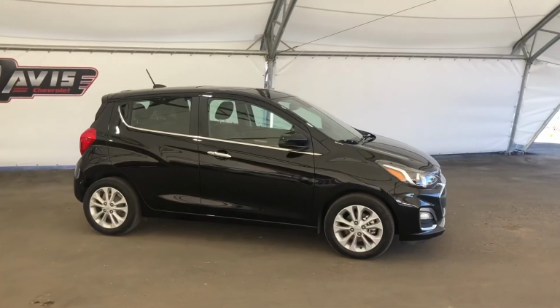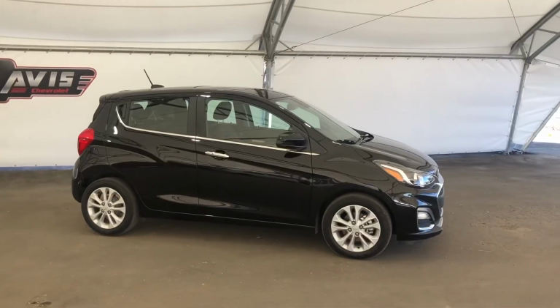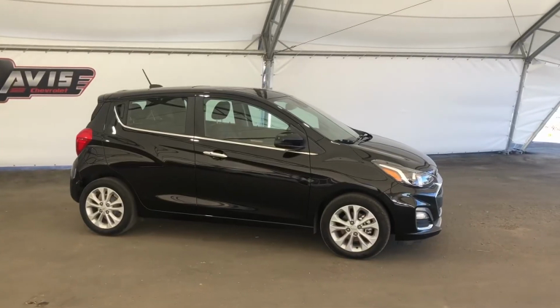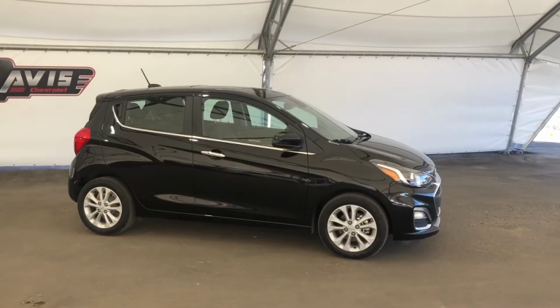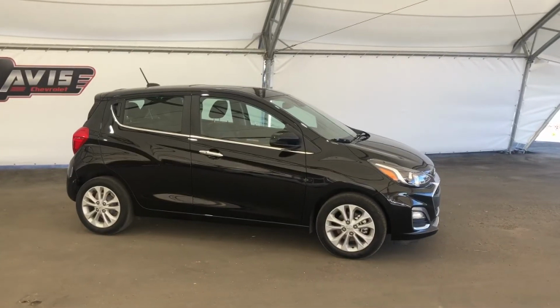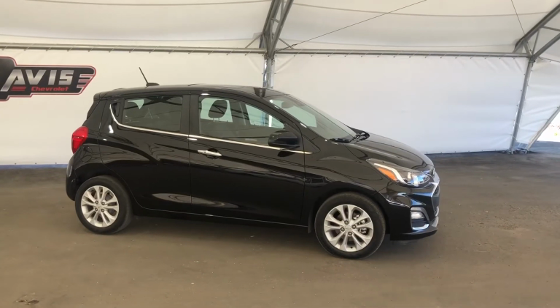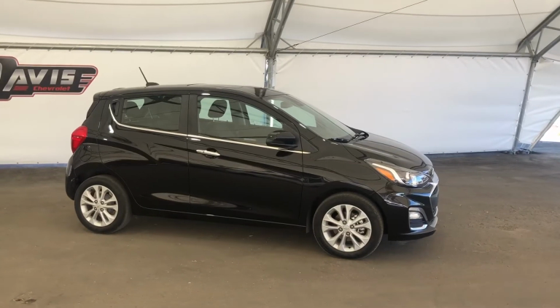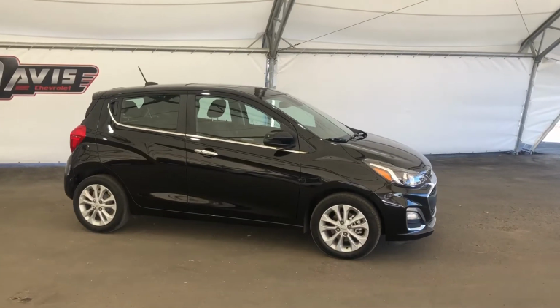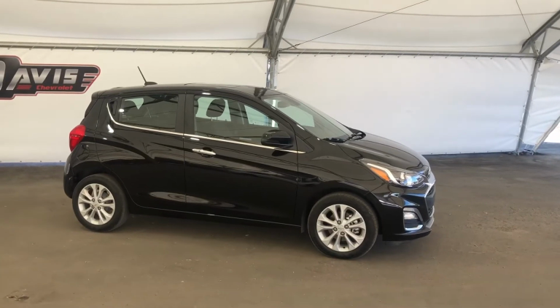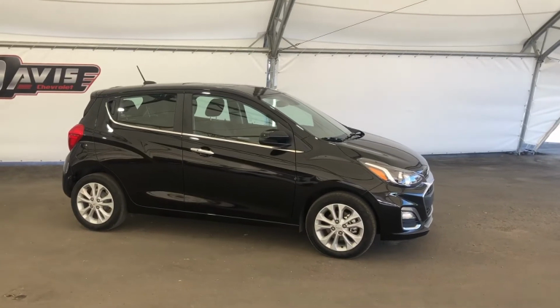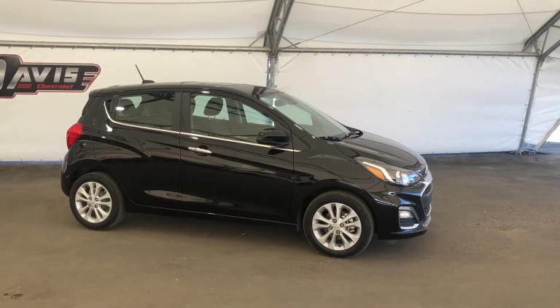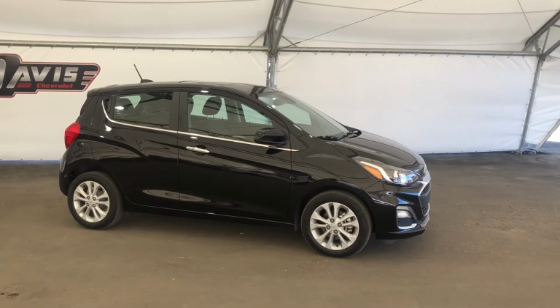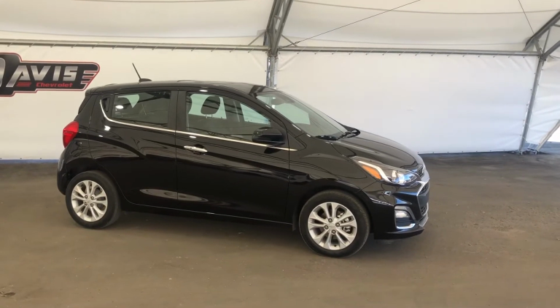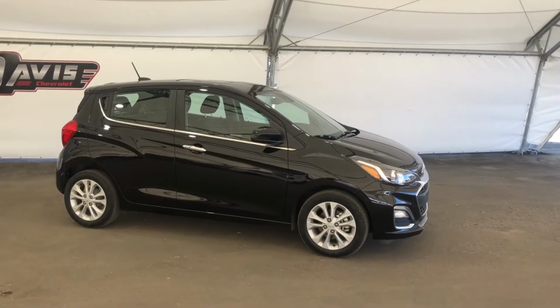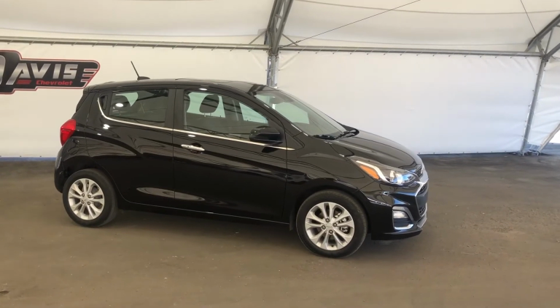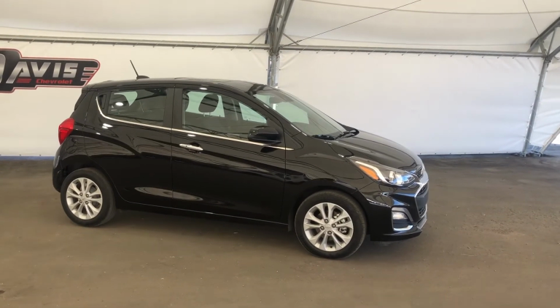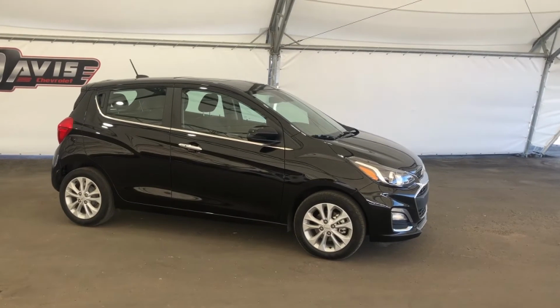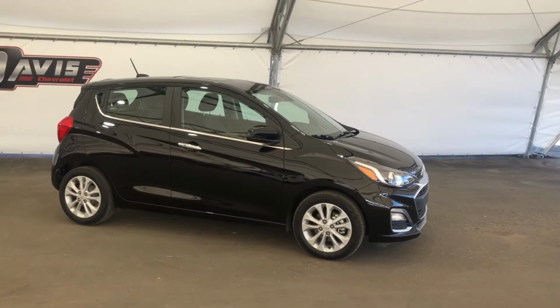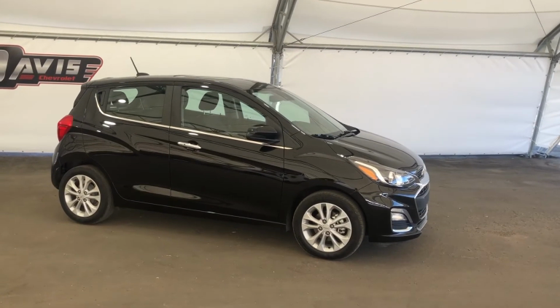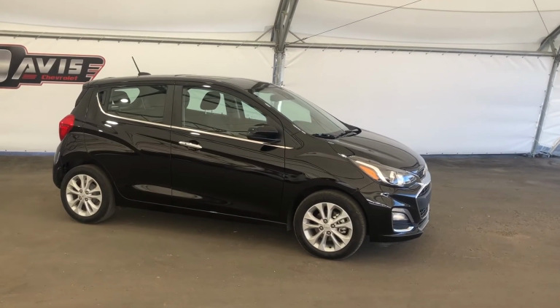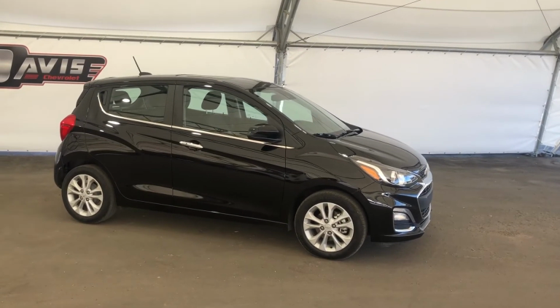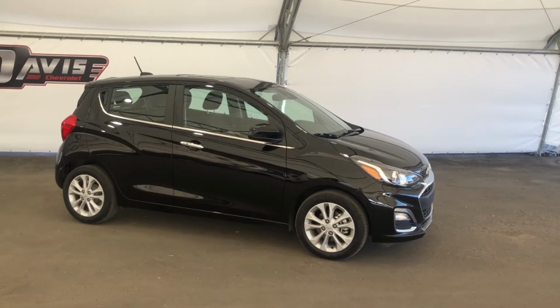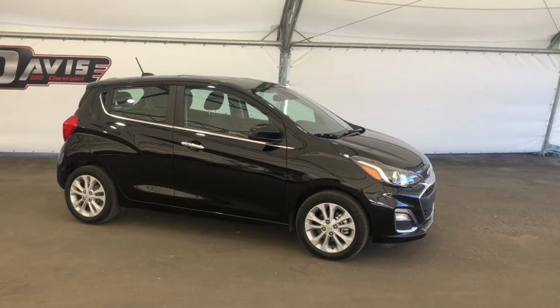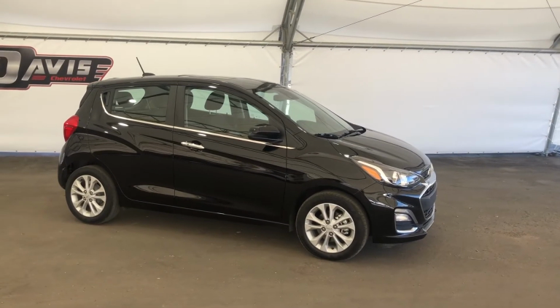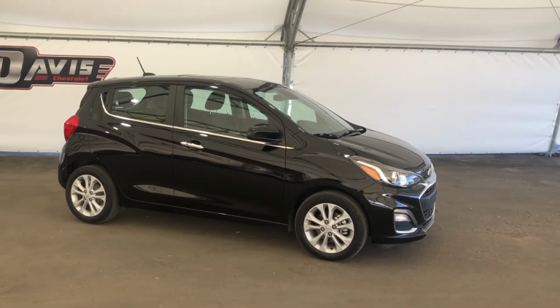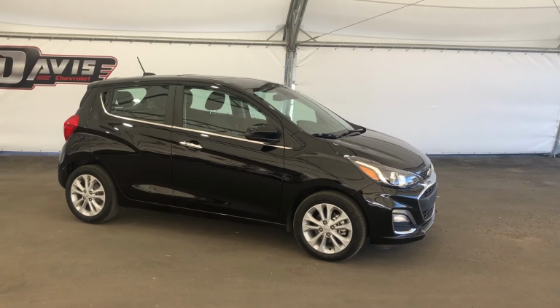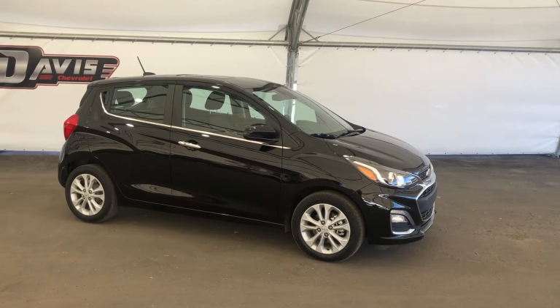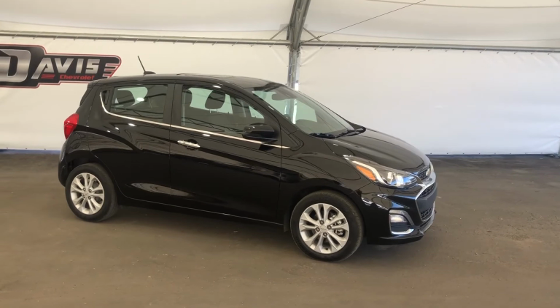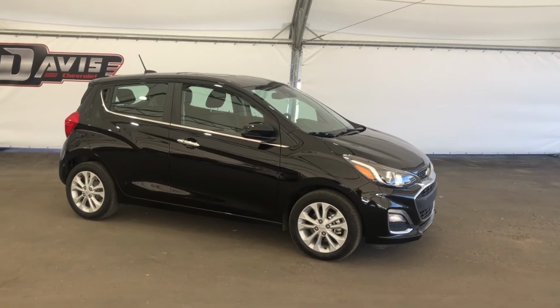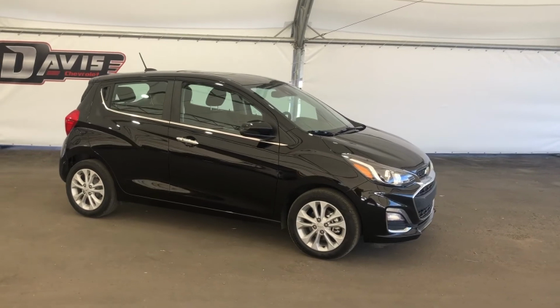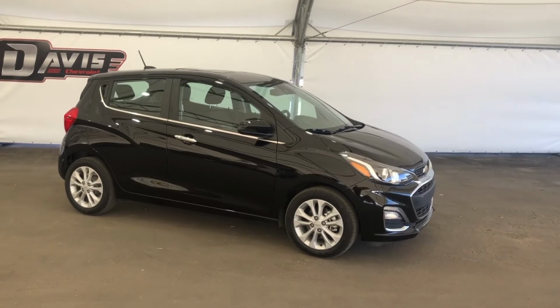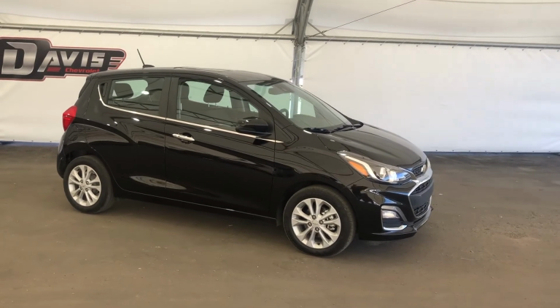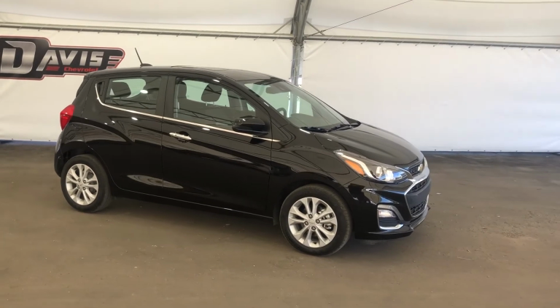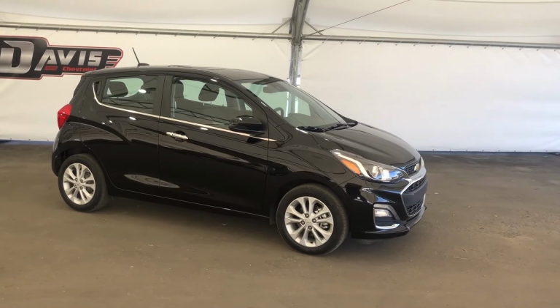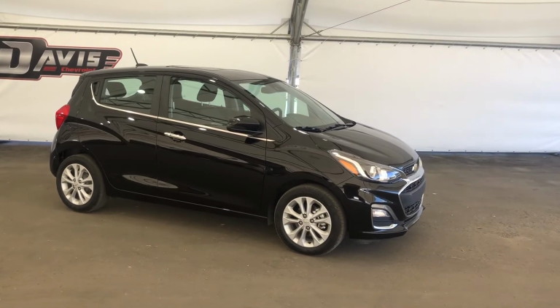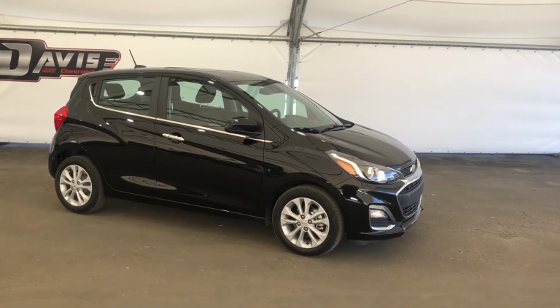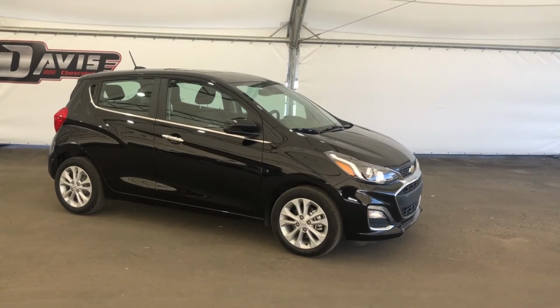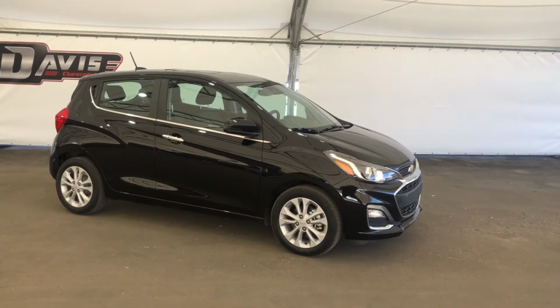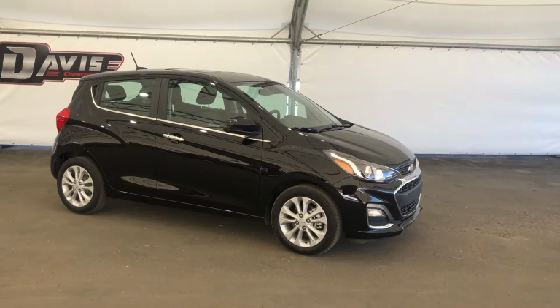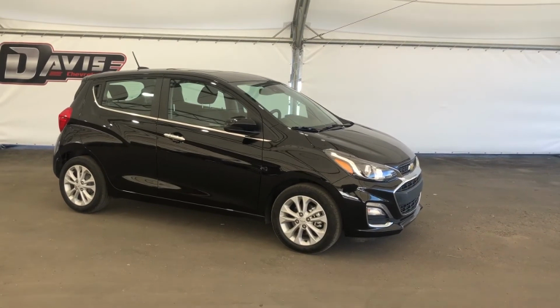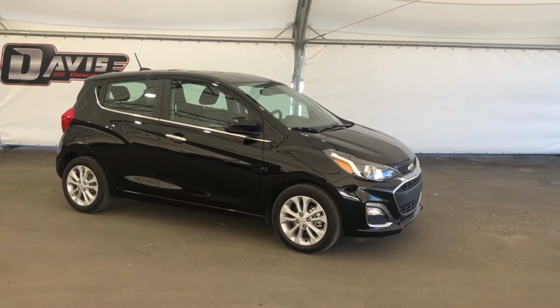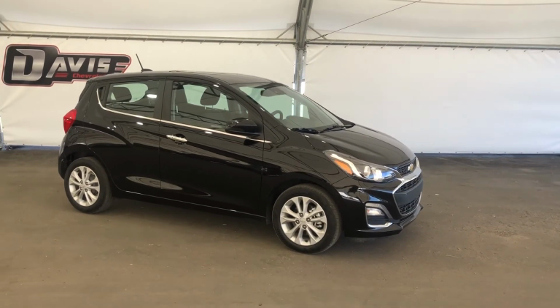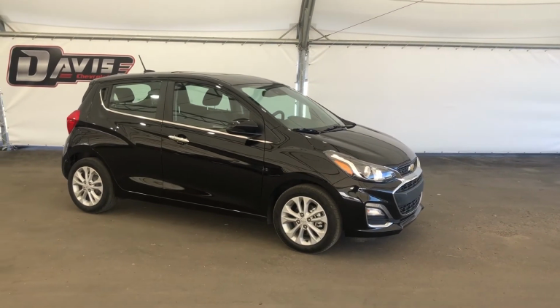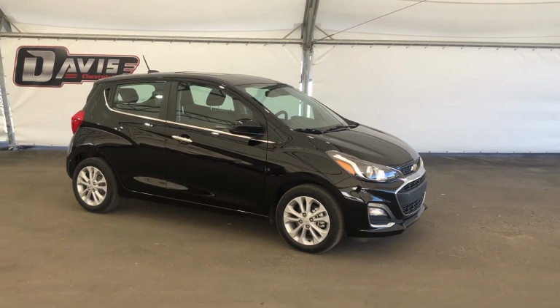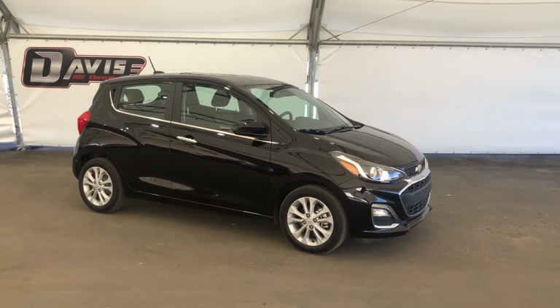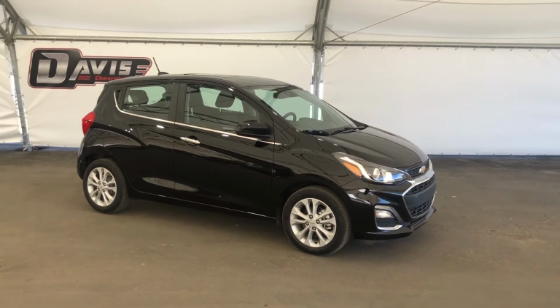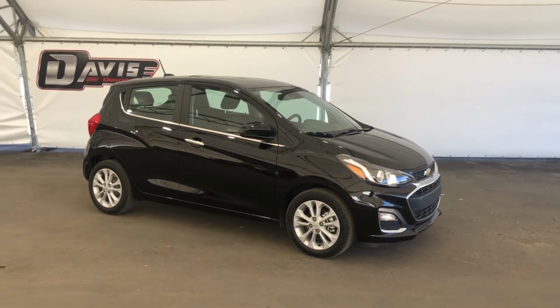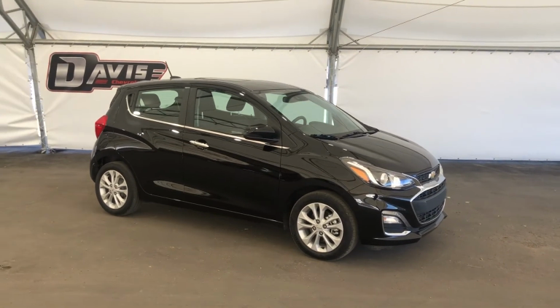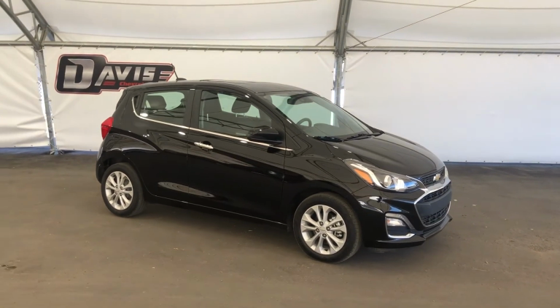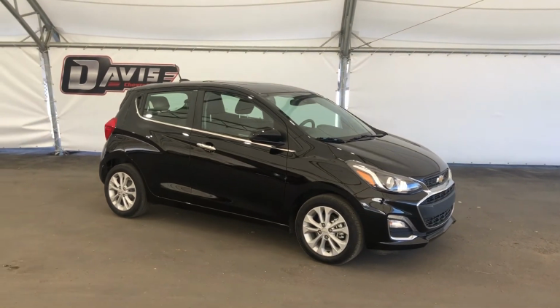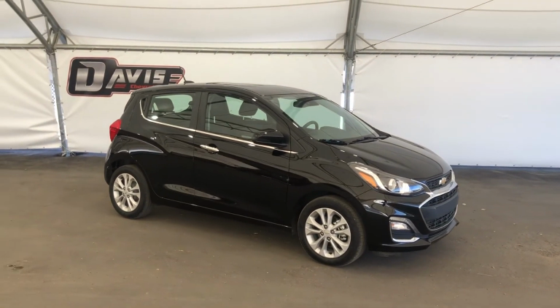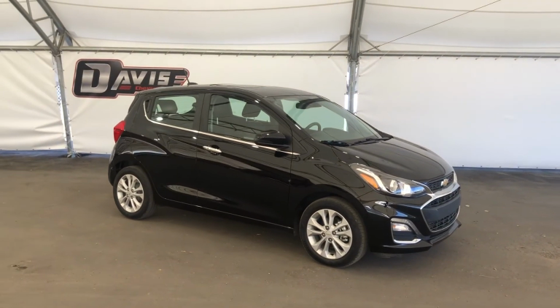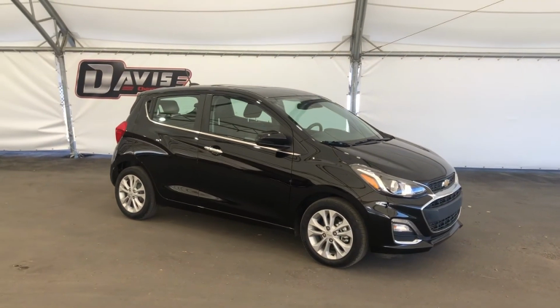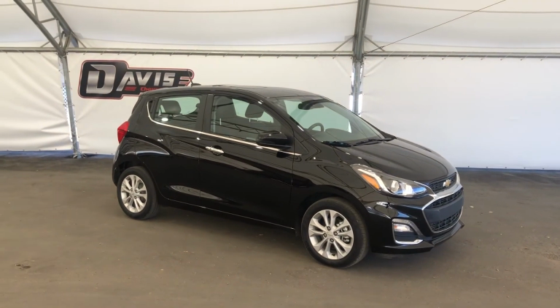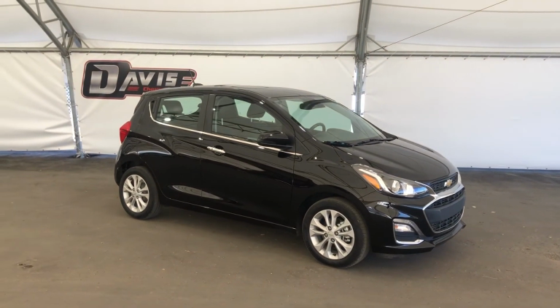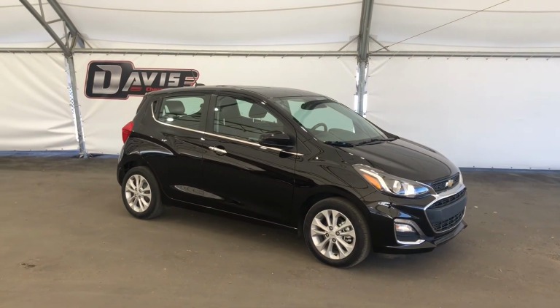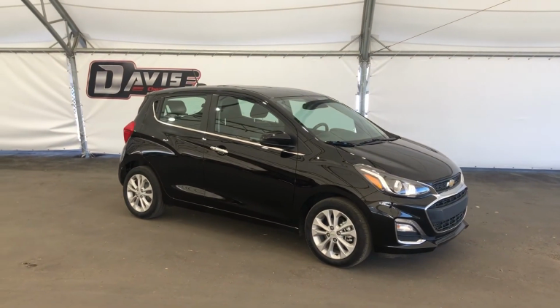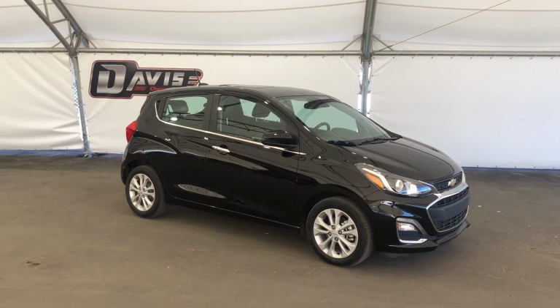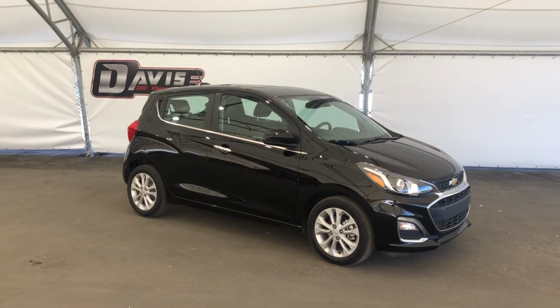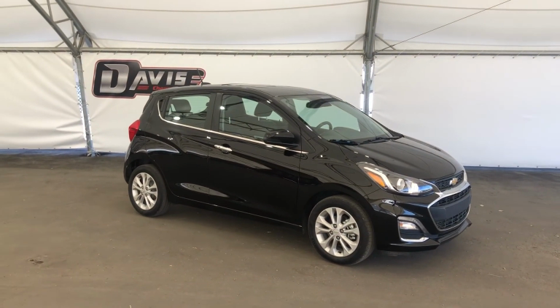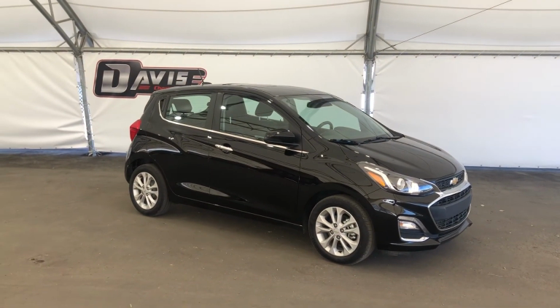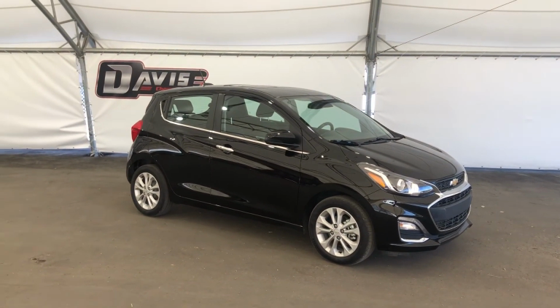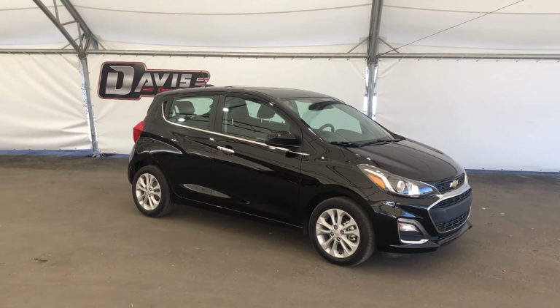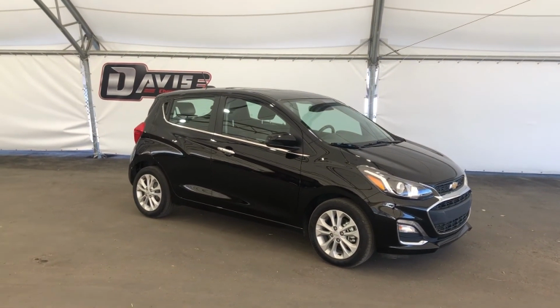If you have any questions or would like to take a test drive, please reach out to our friendly sales team at Davis Chevrolet Airdrie, and they'll be sure to help you out.